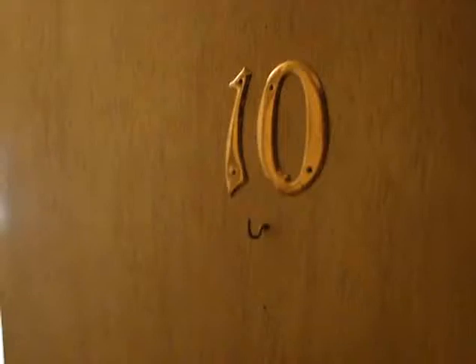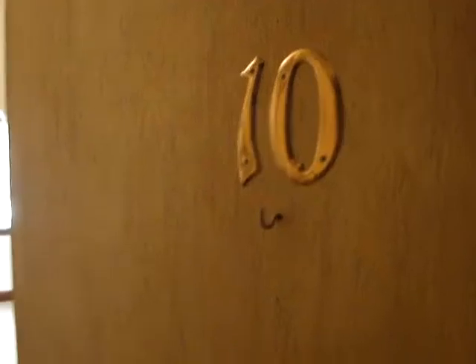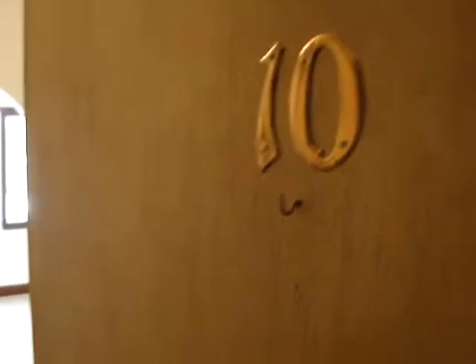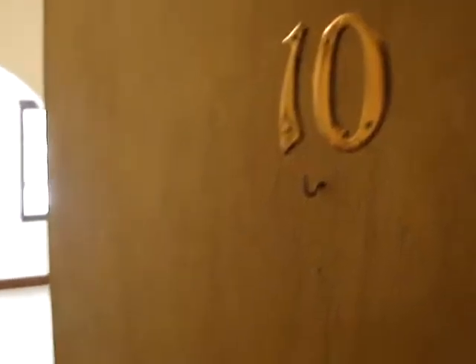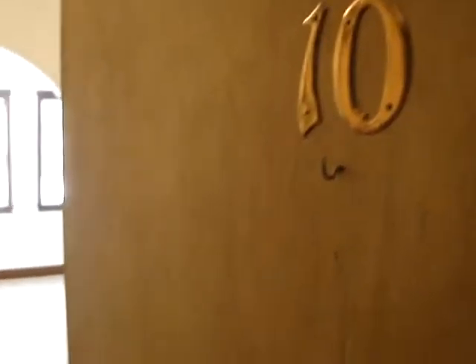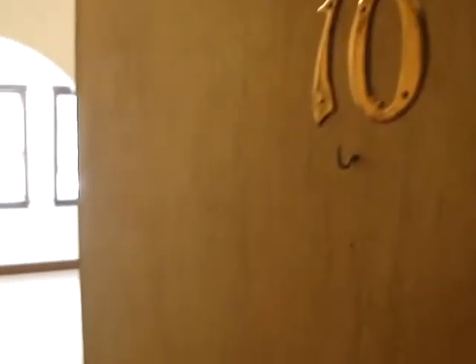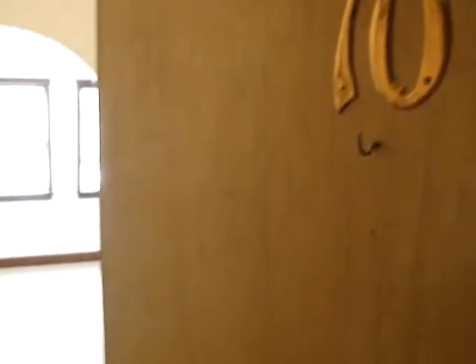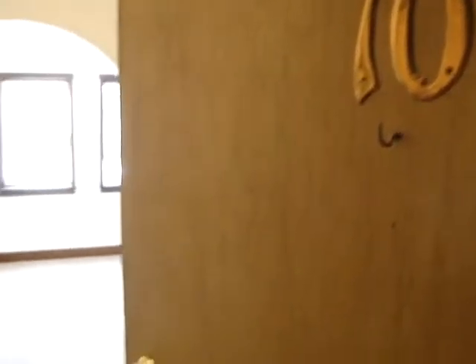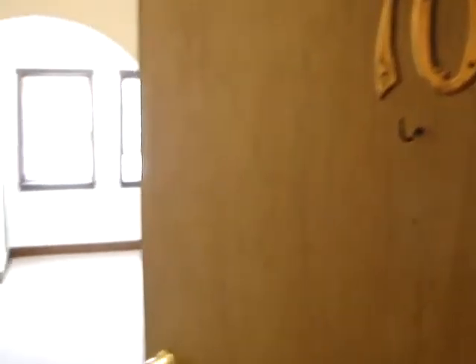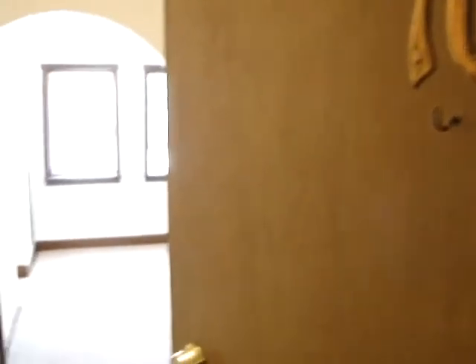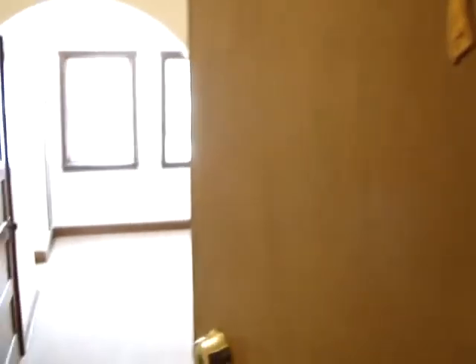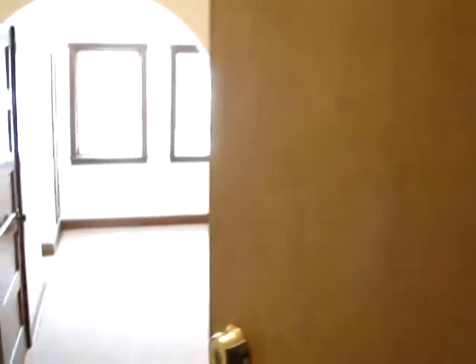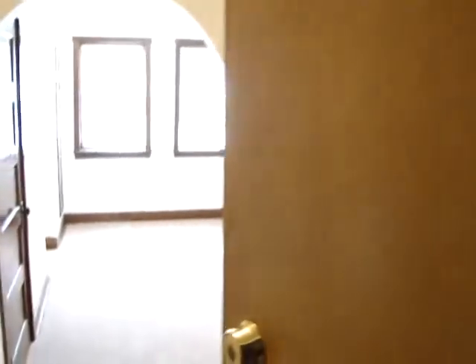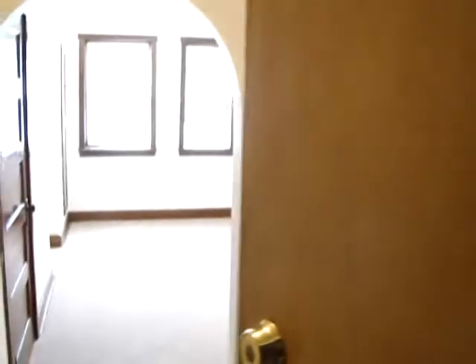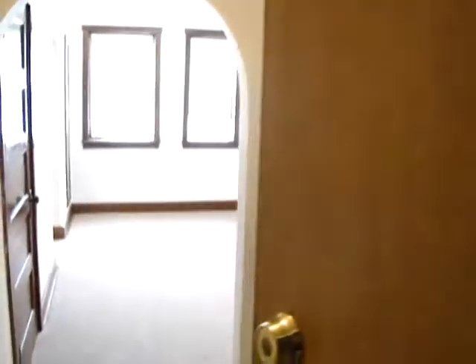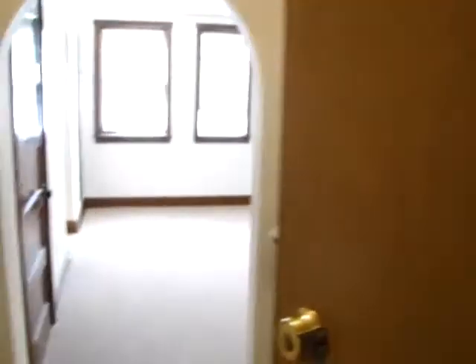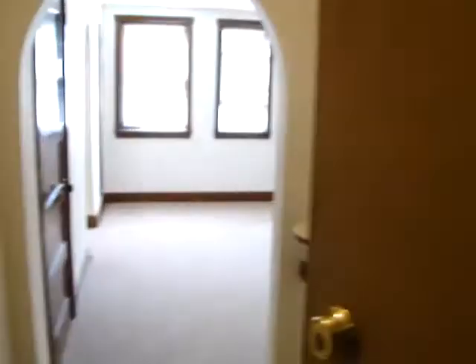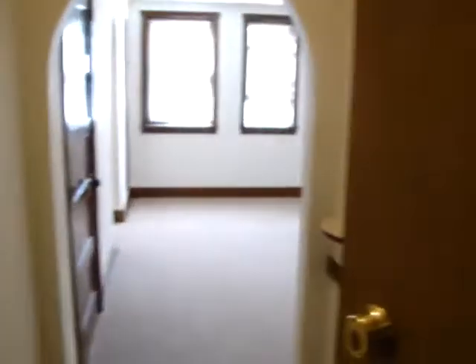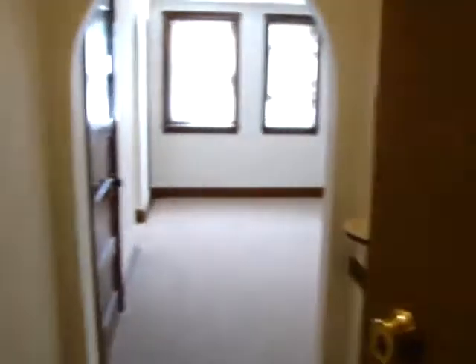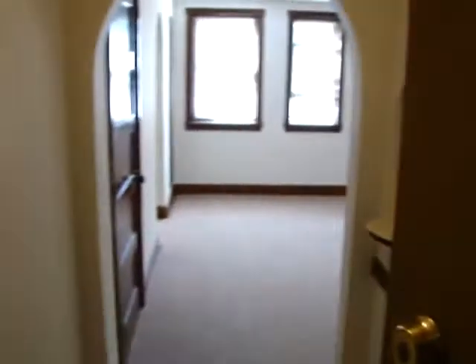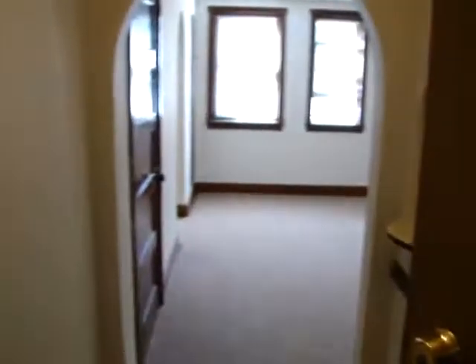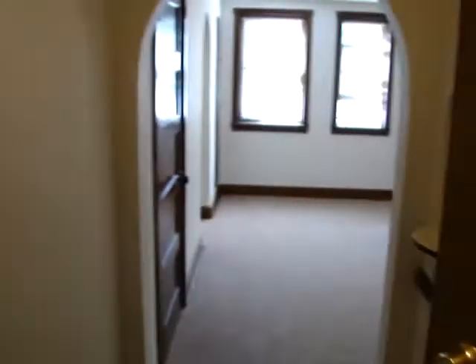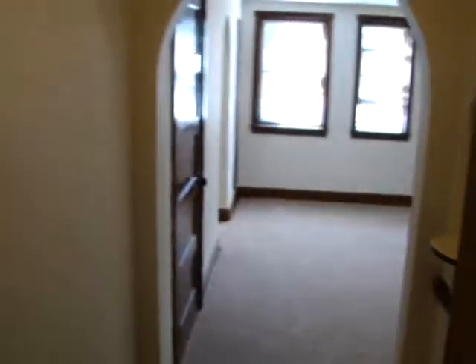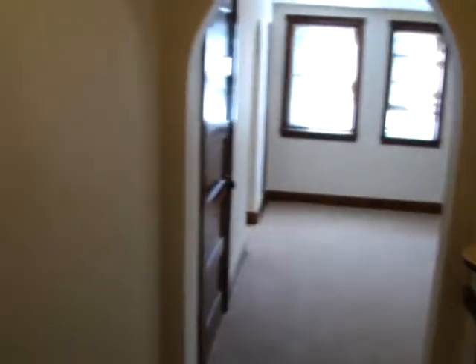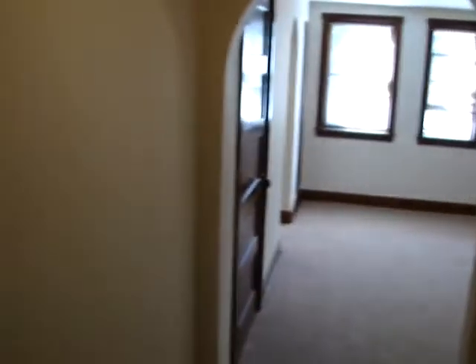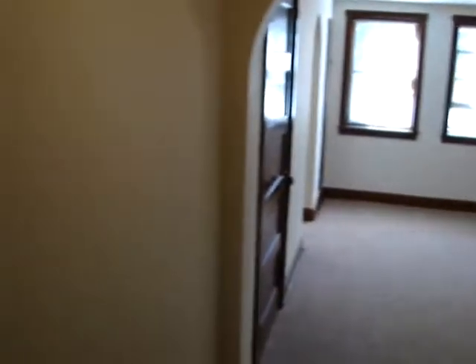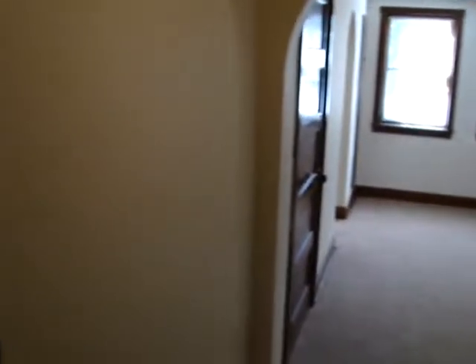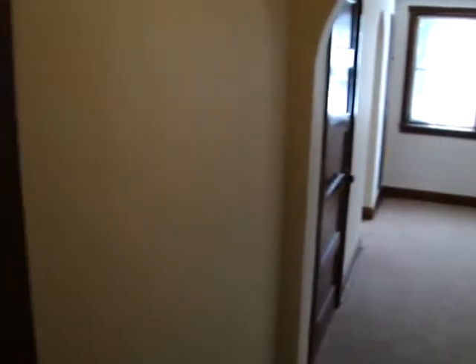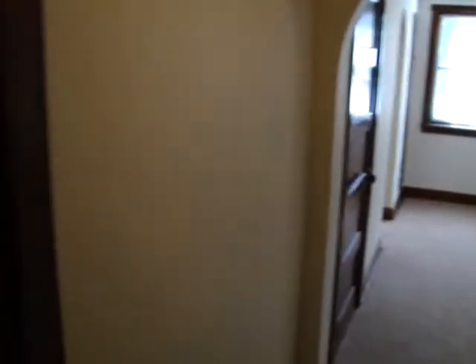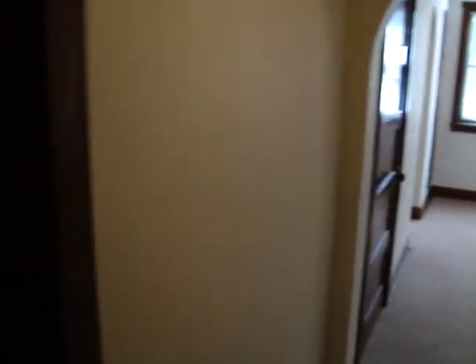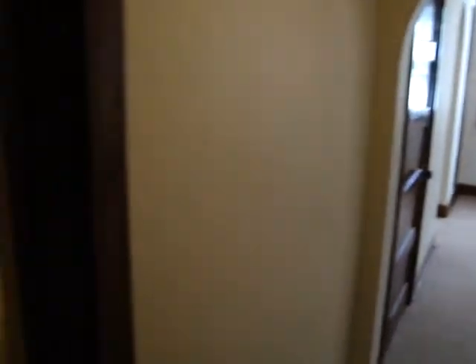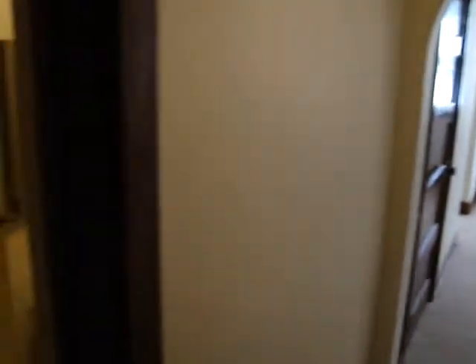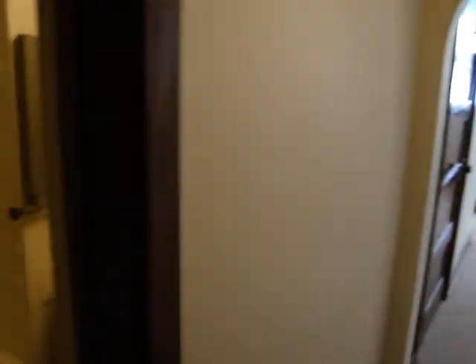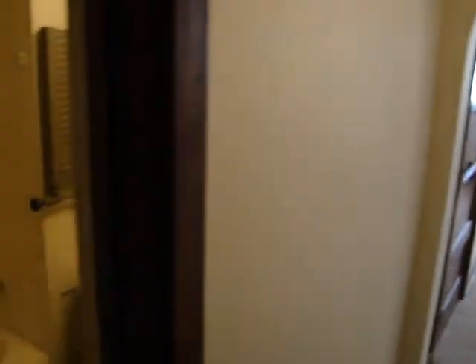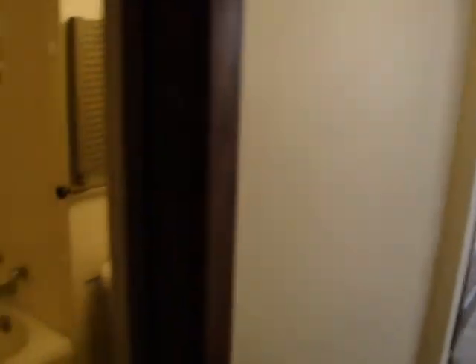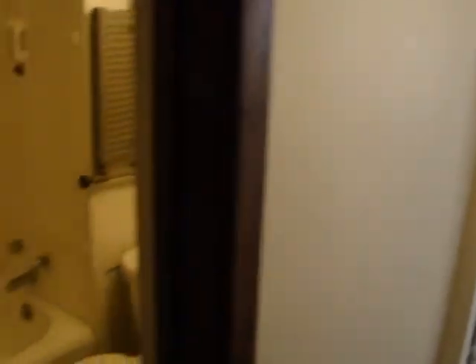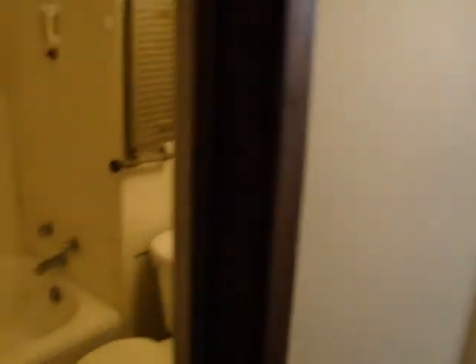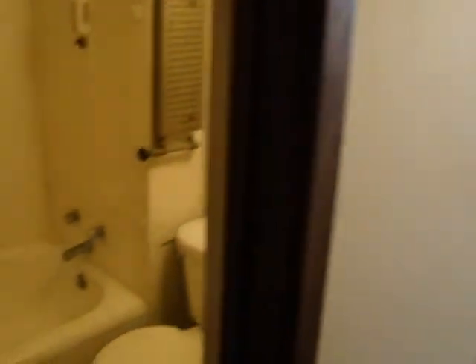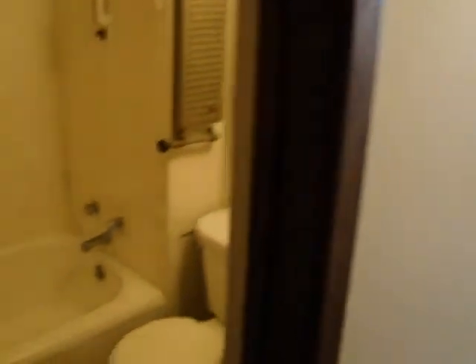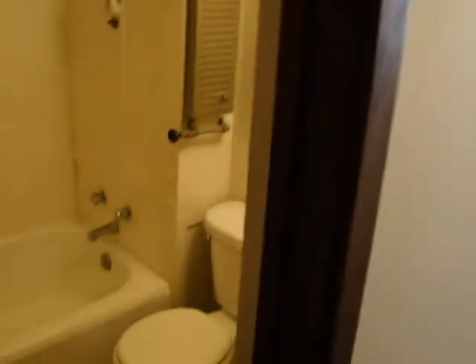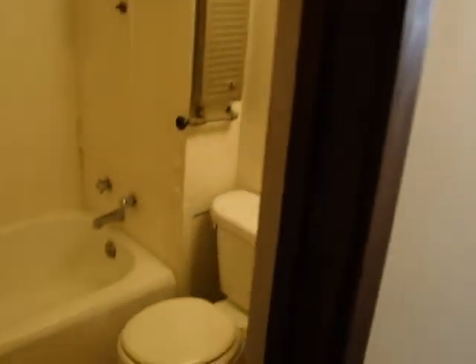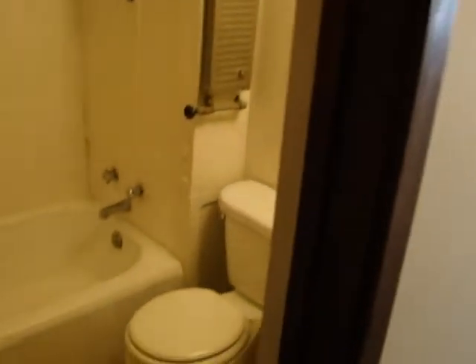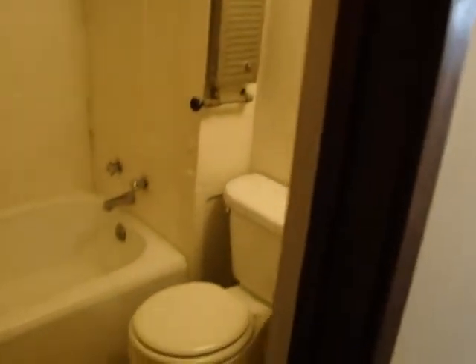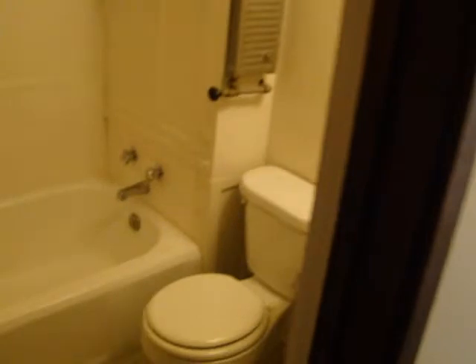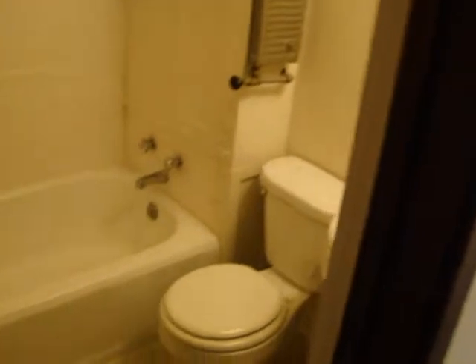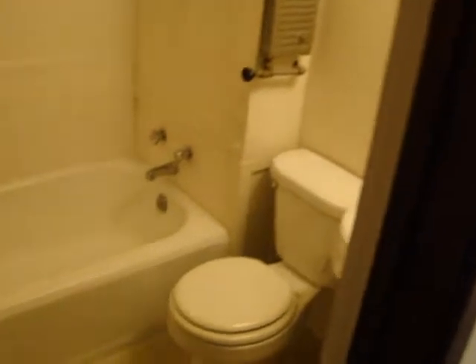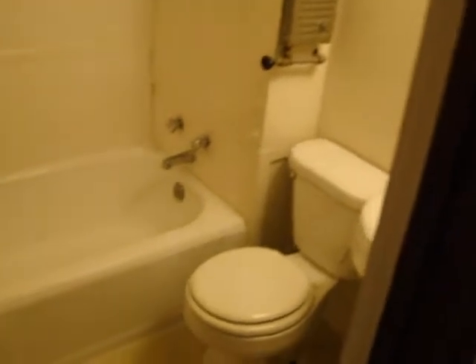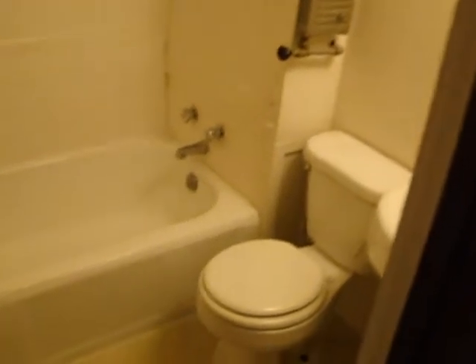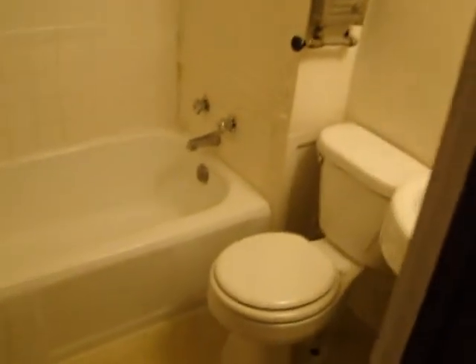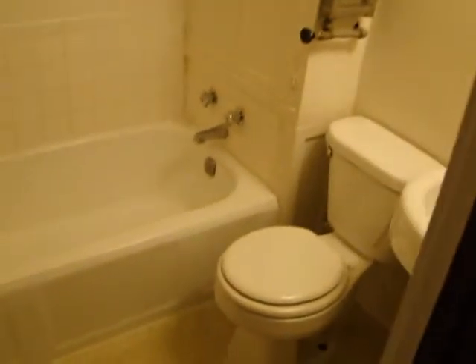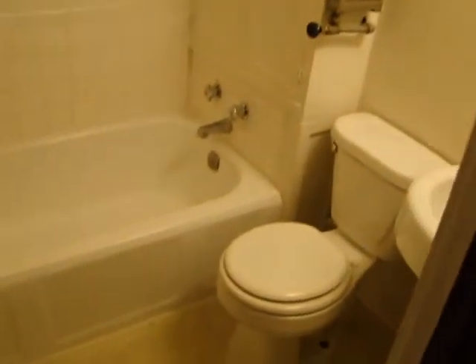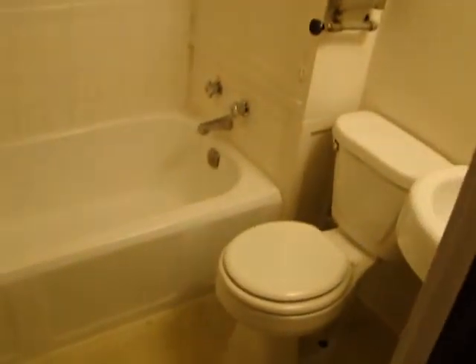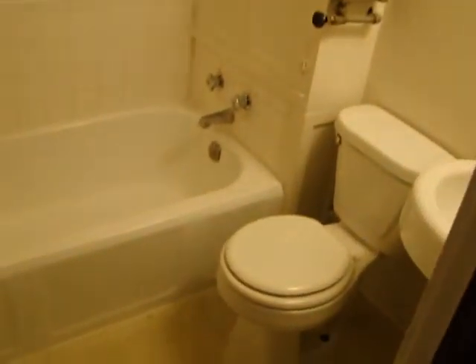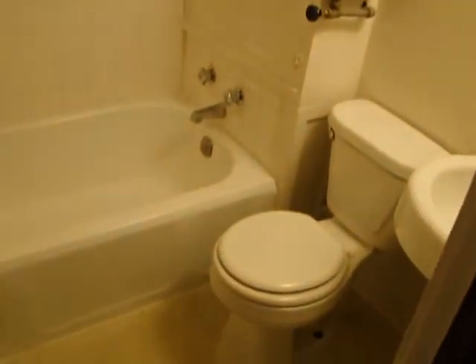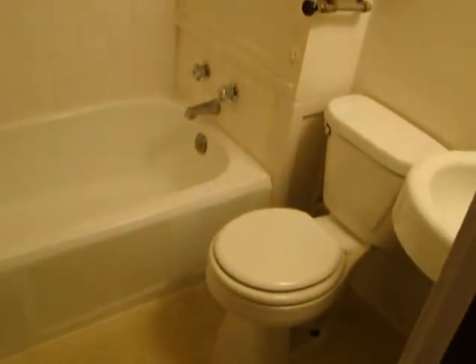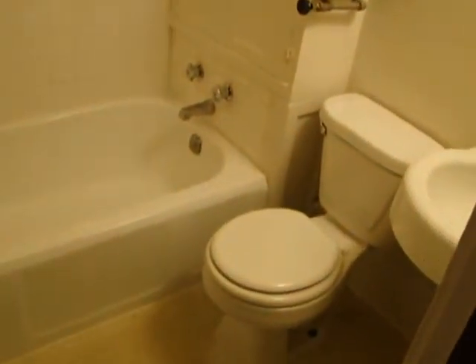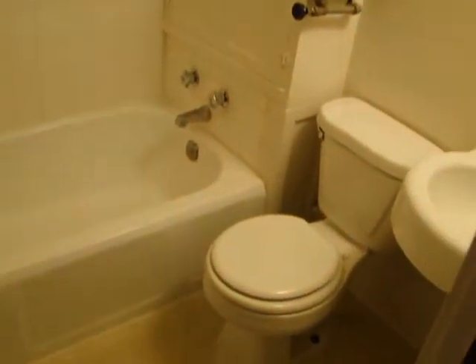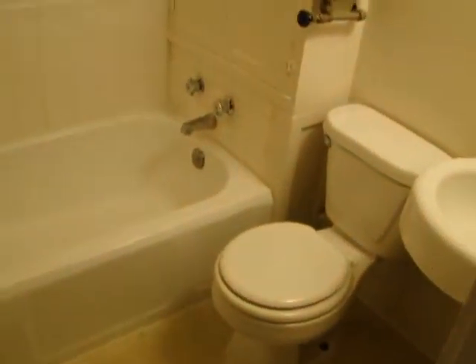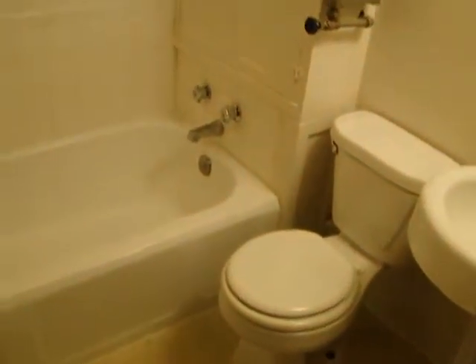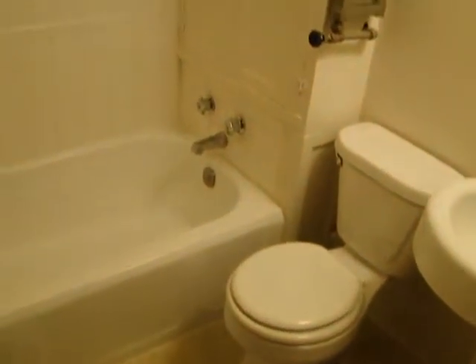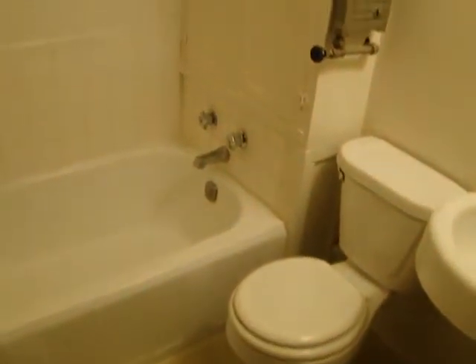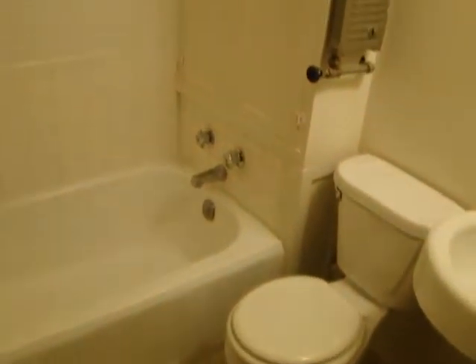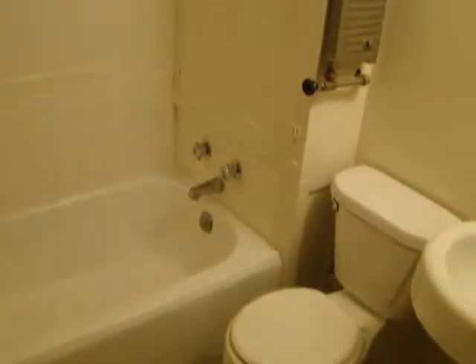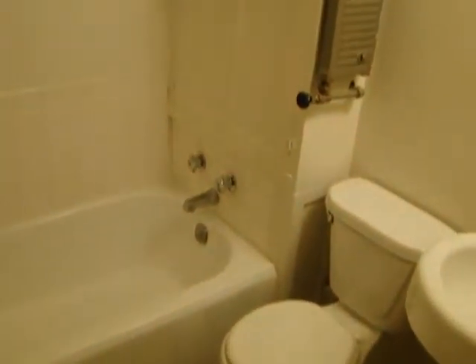2419 F Street, Apartment 10 is a studio. Here we're looking at the bathroom, full bath.